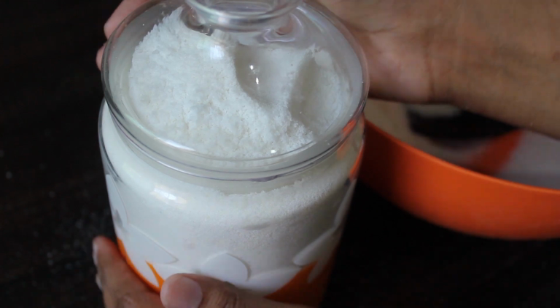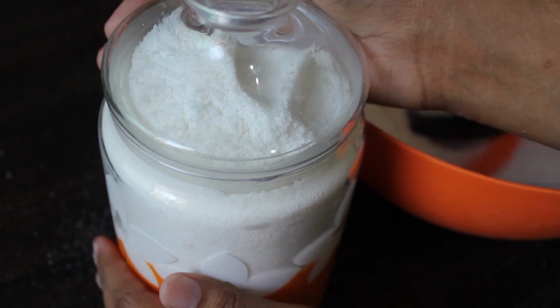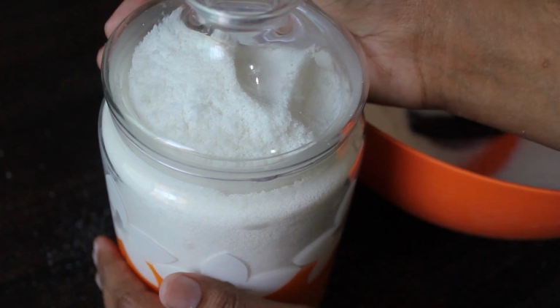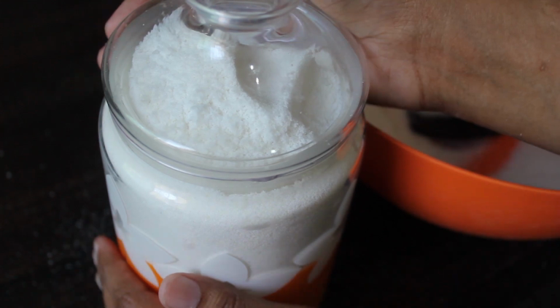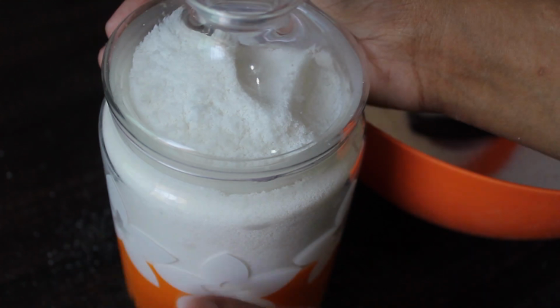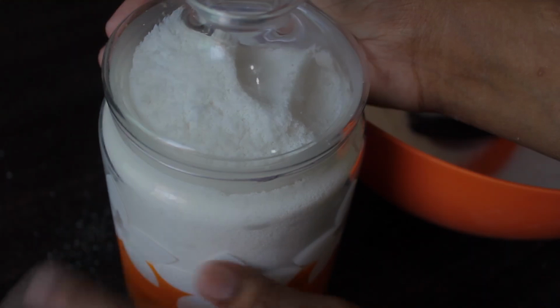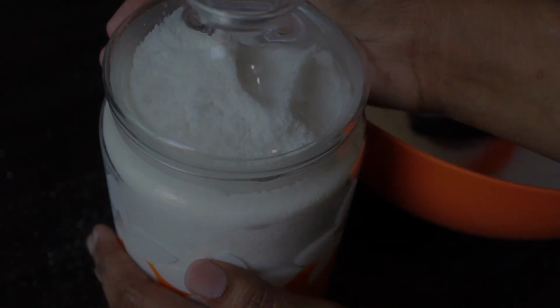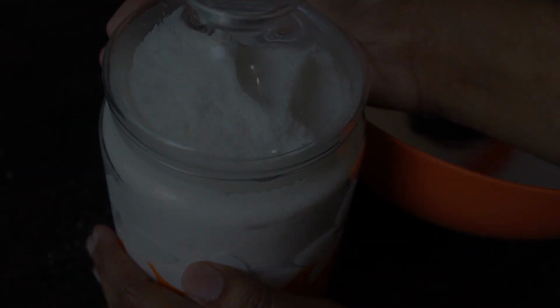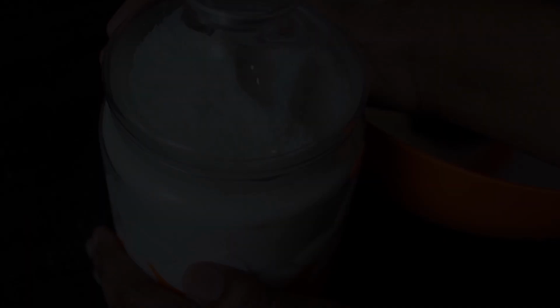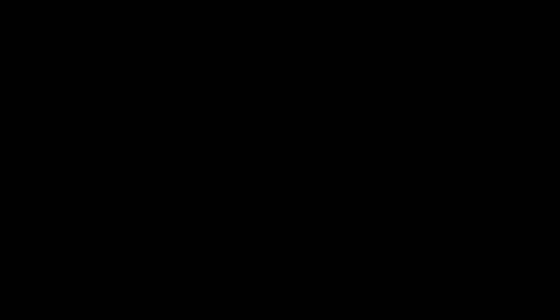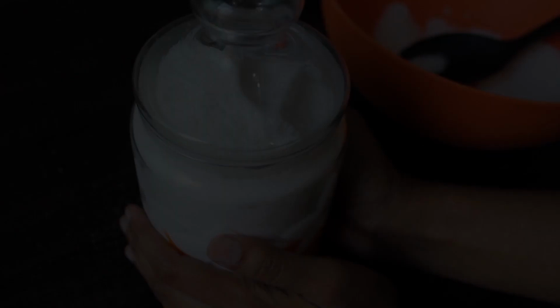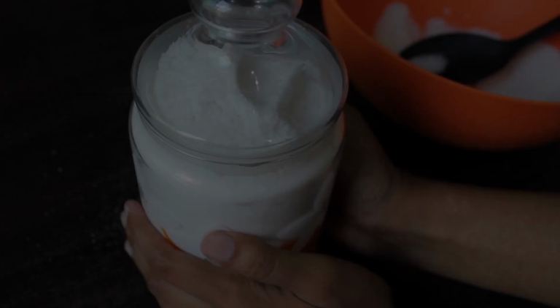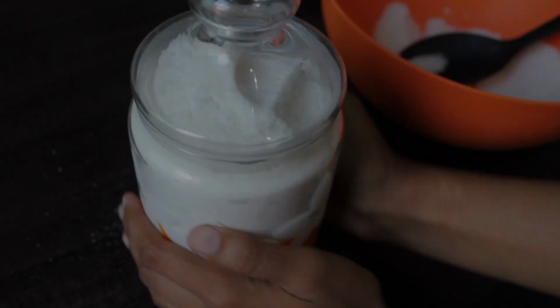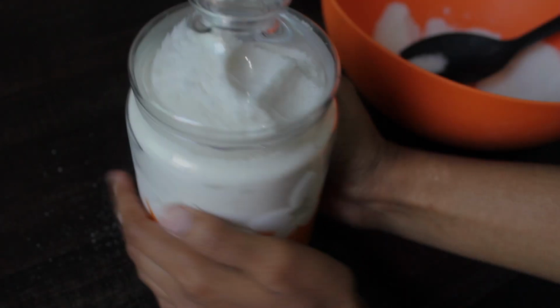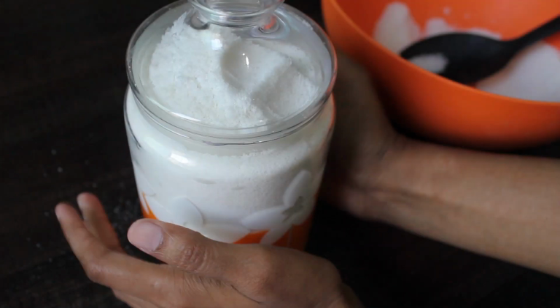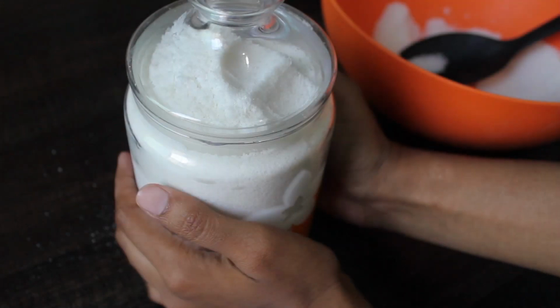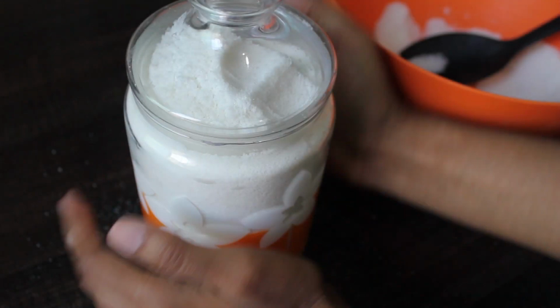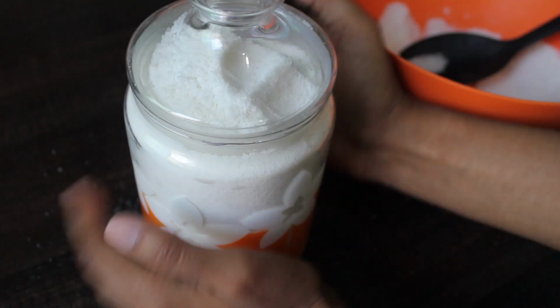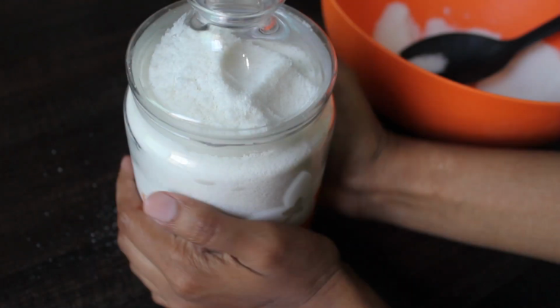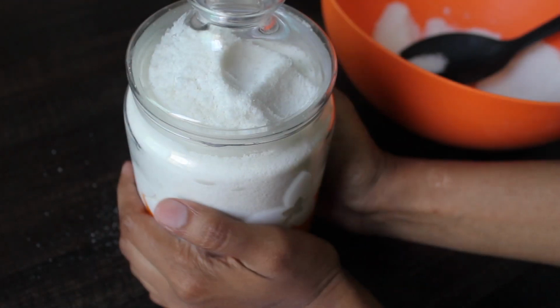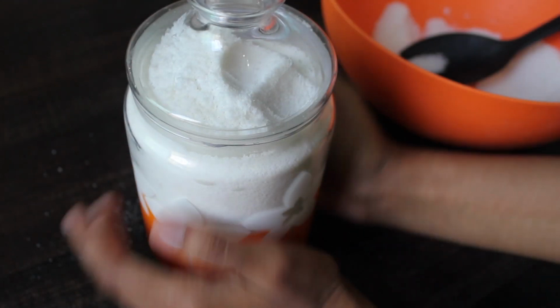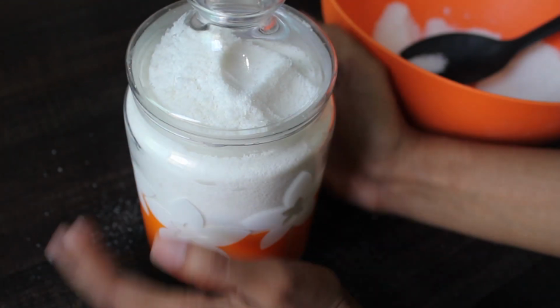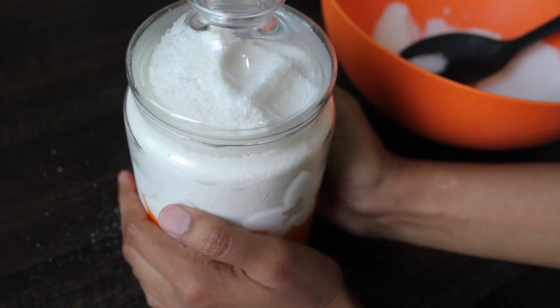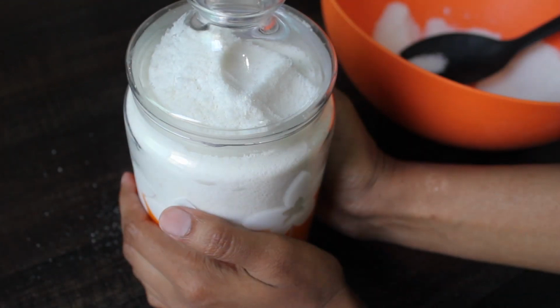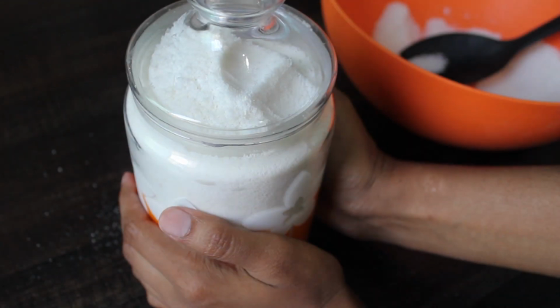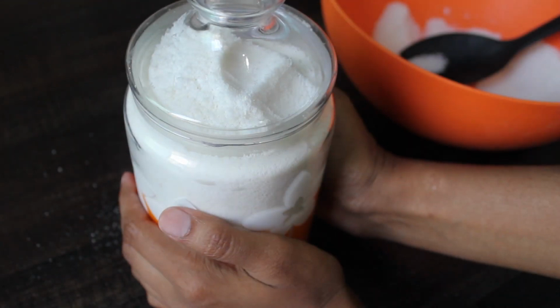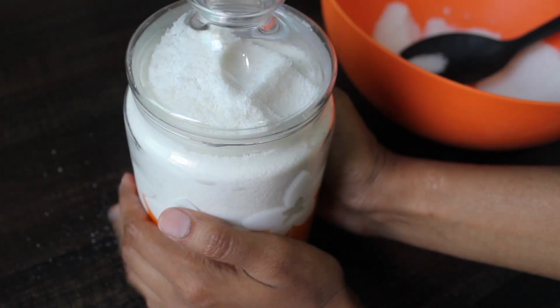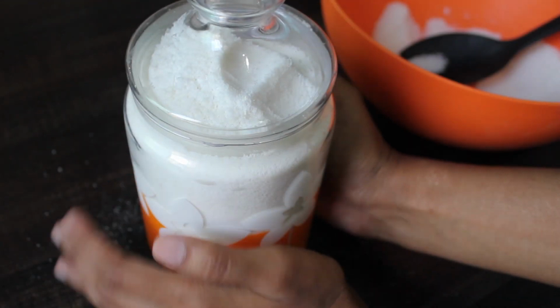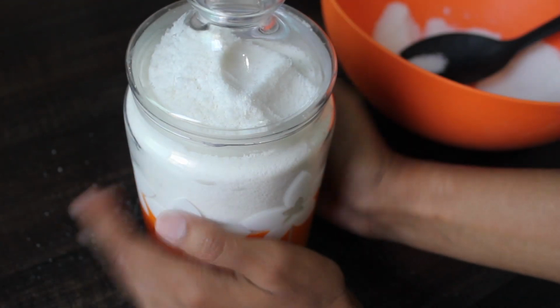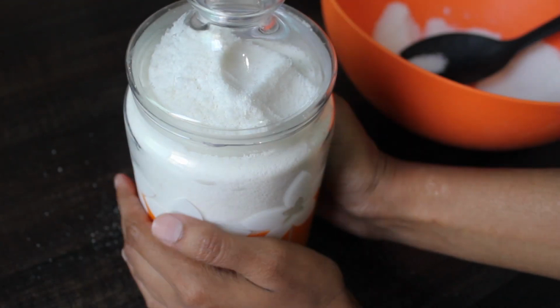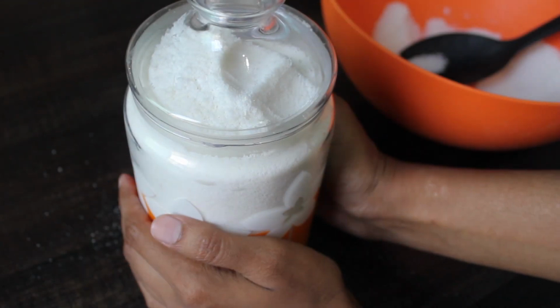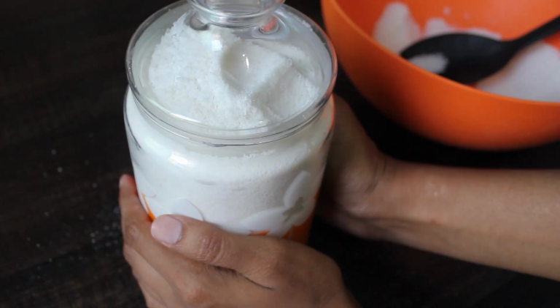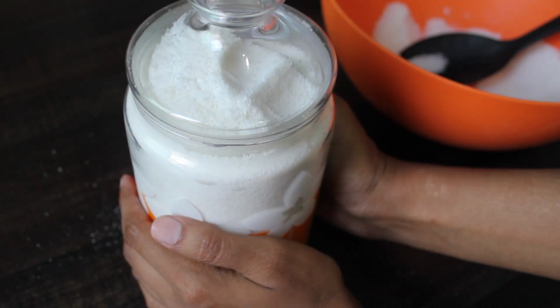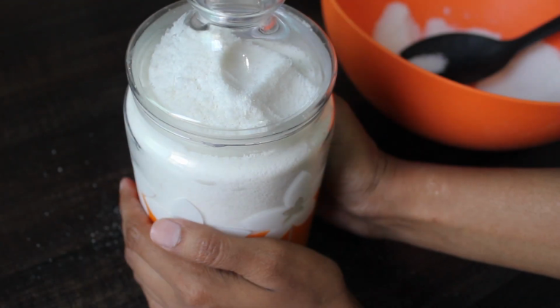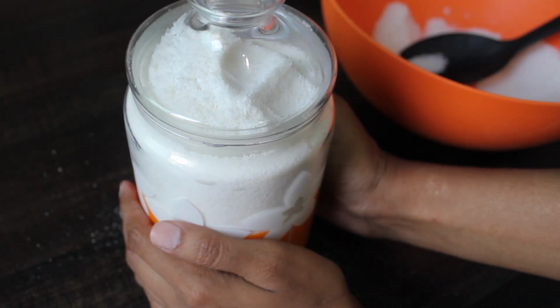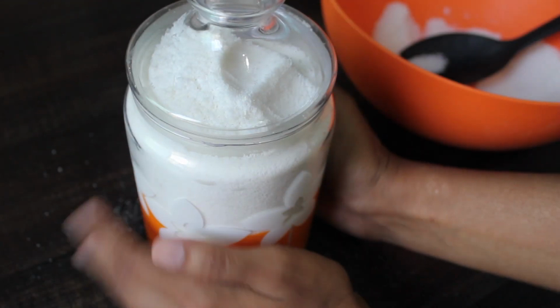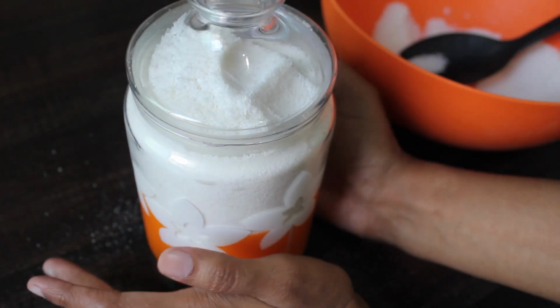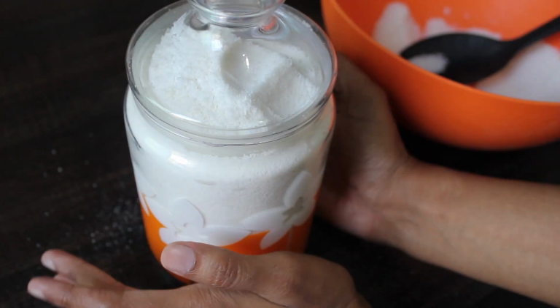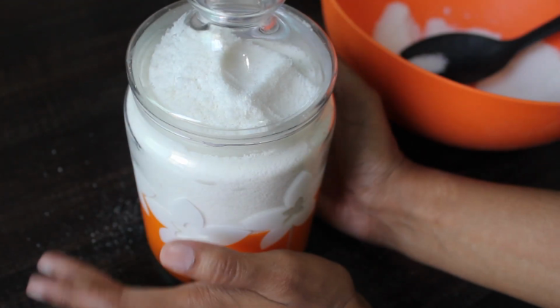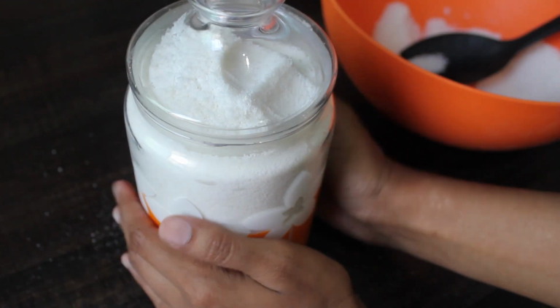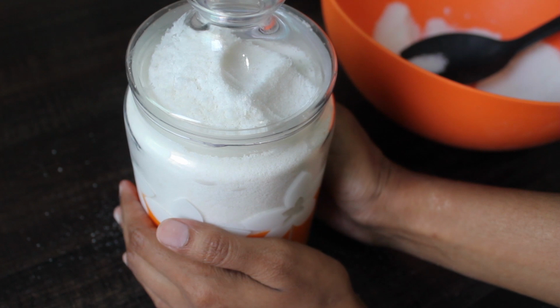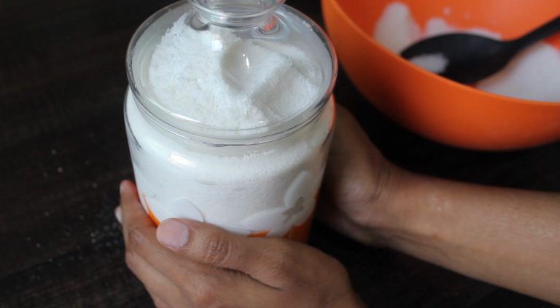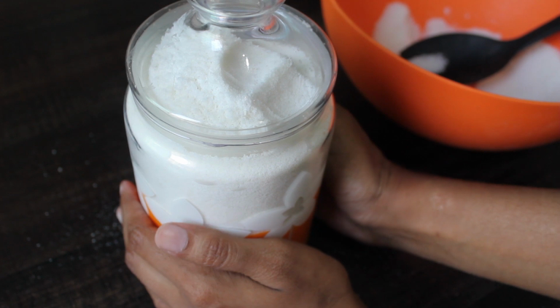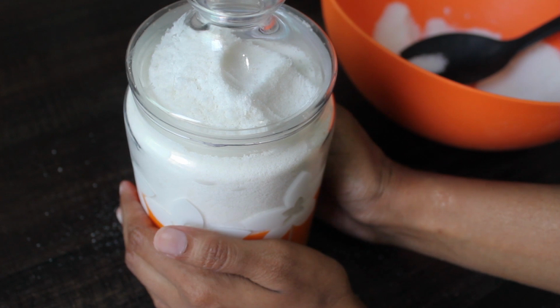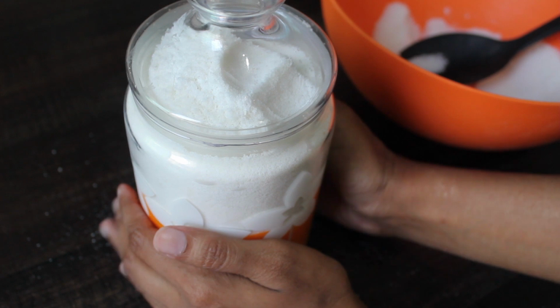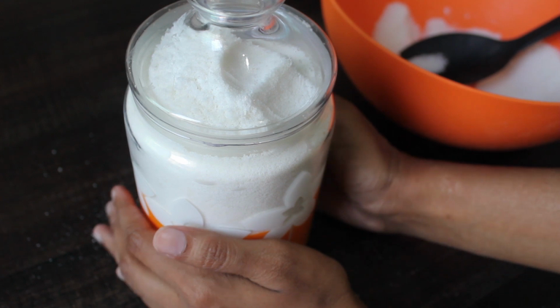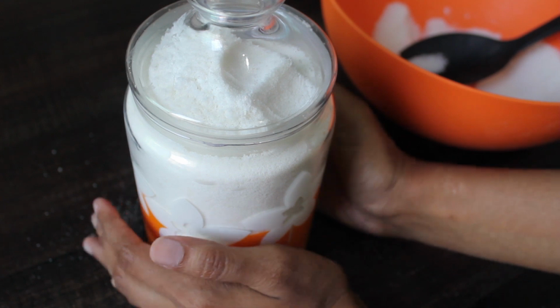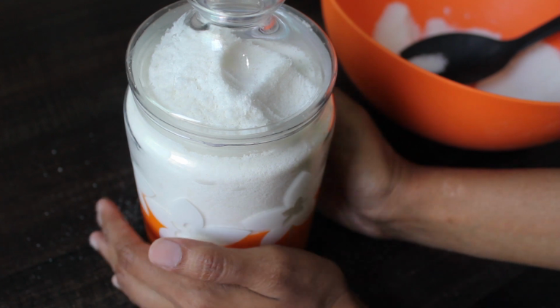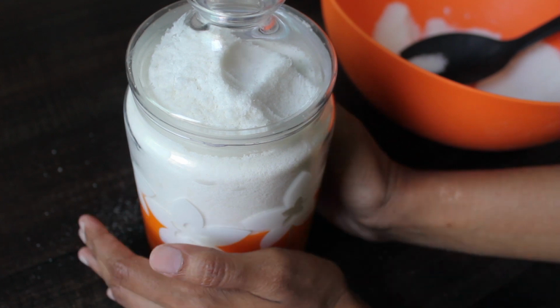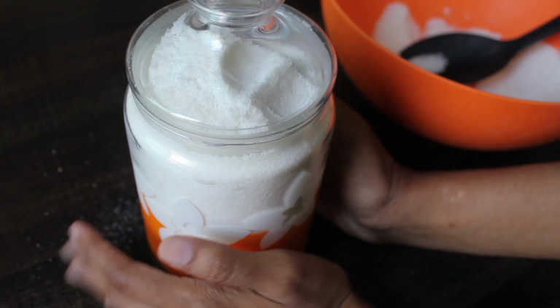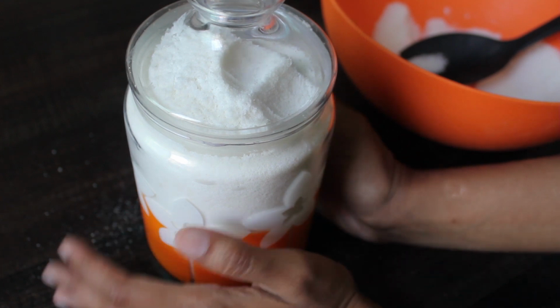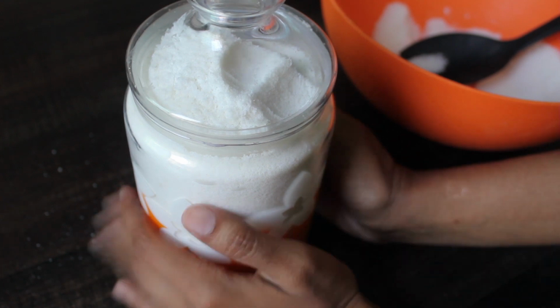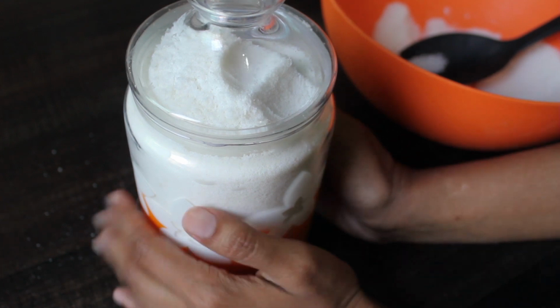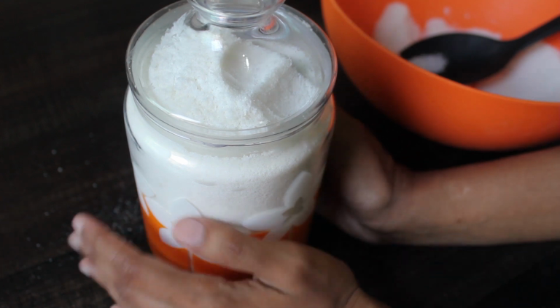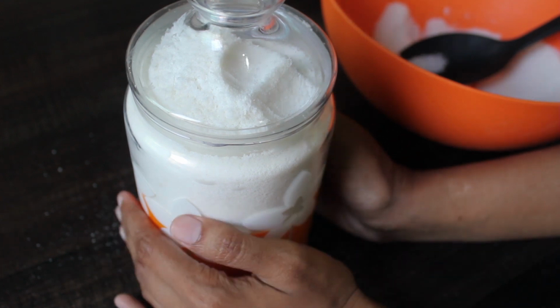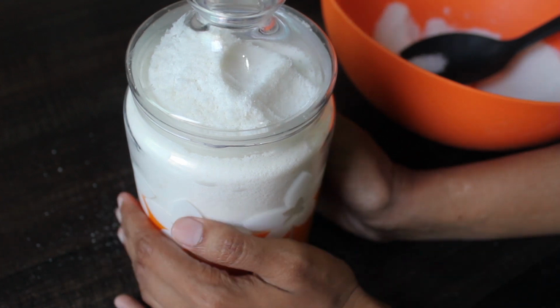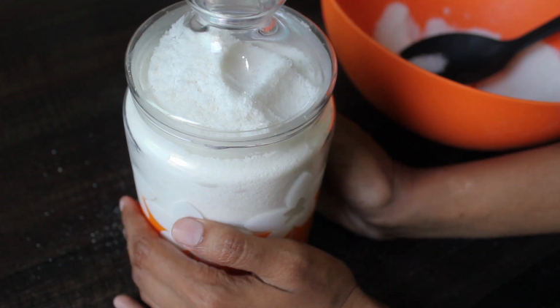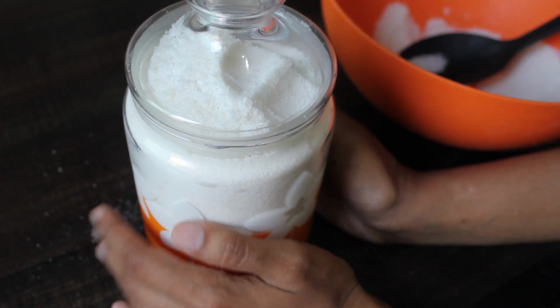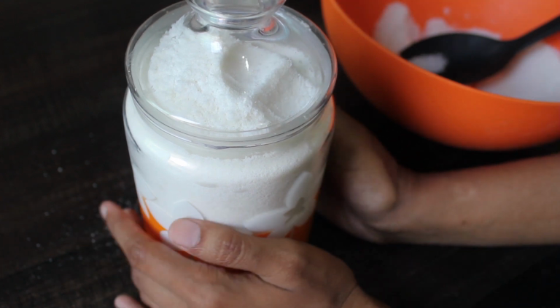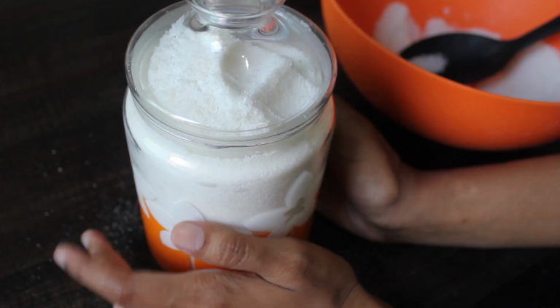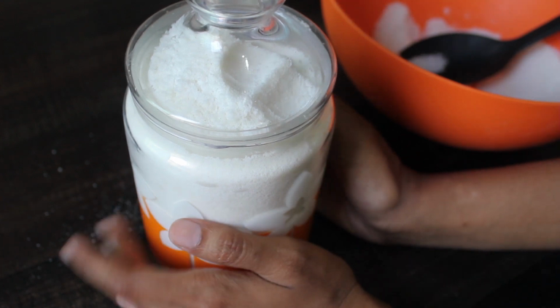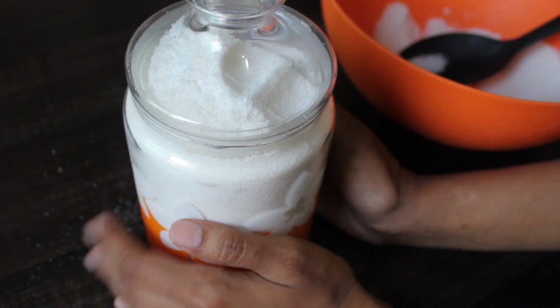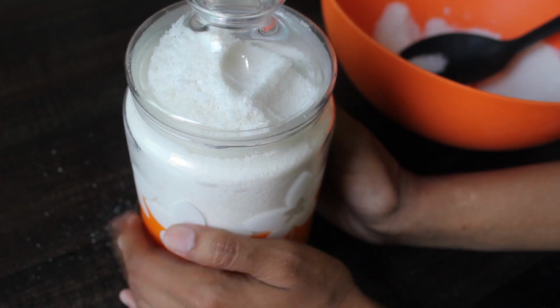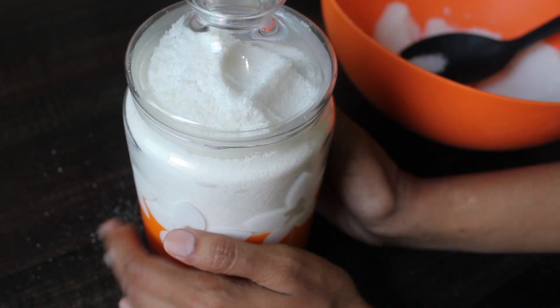Now you can store it in an airtight jar. After that, you can use it in your recipes.